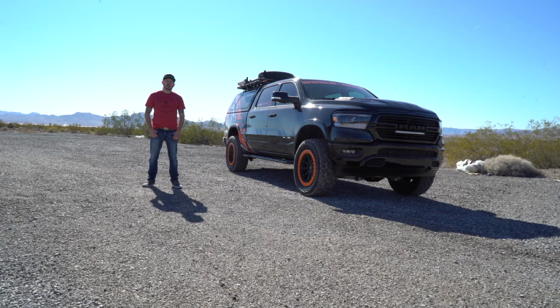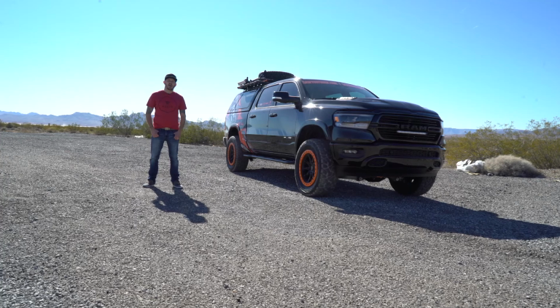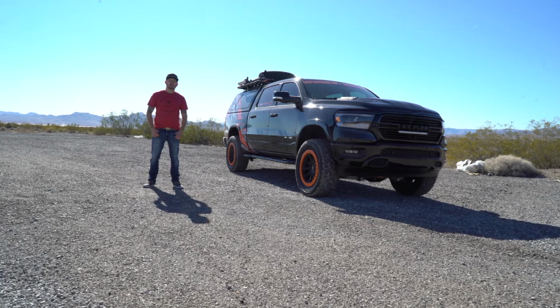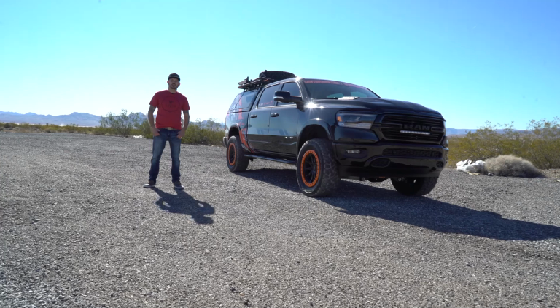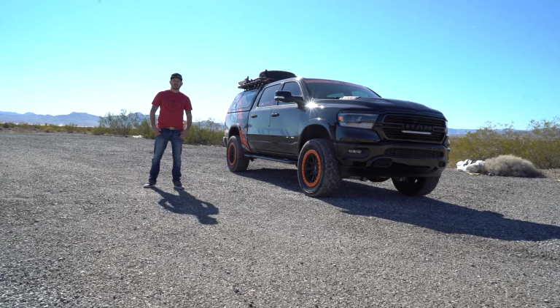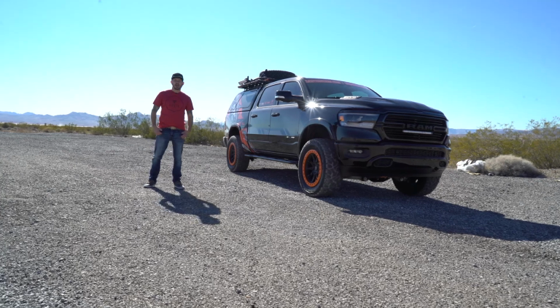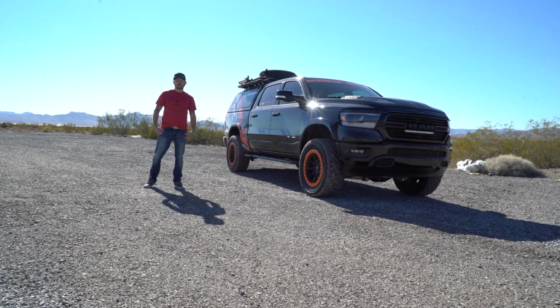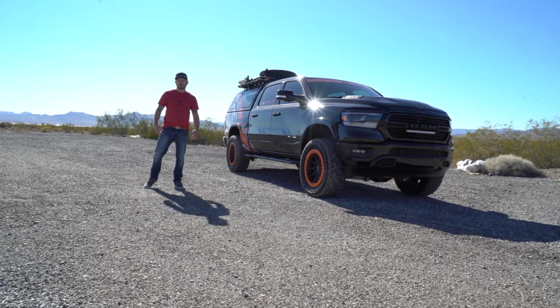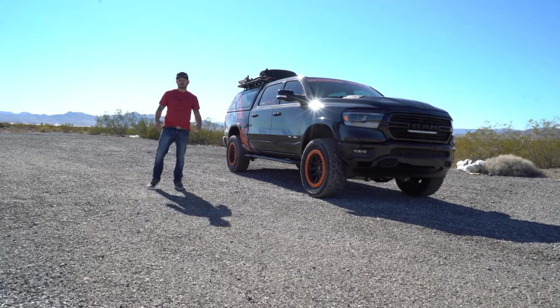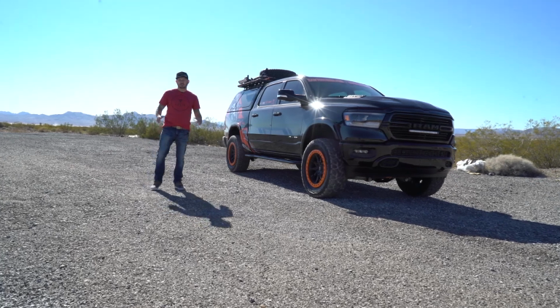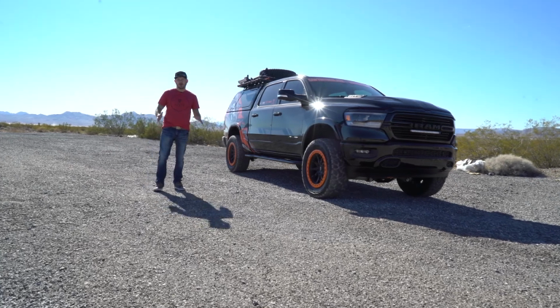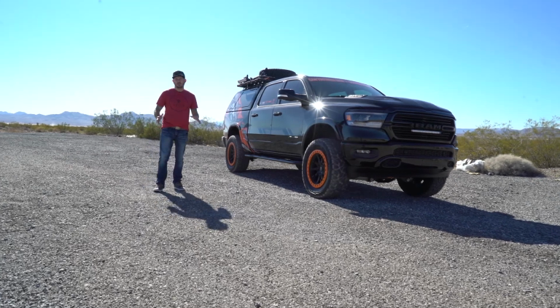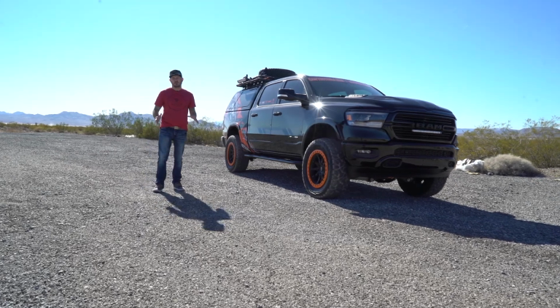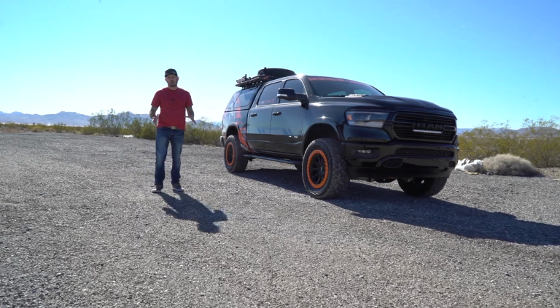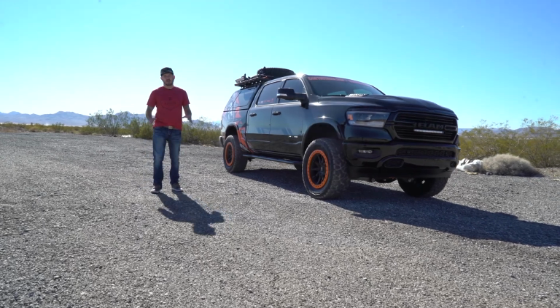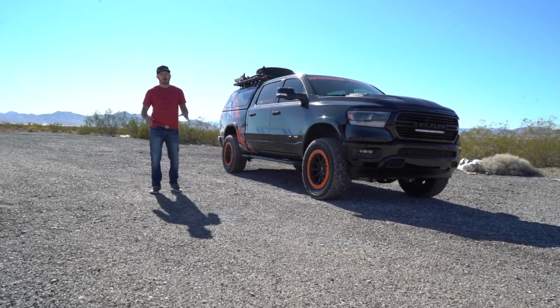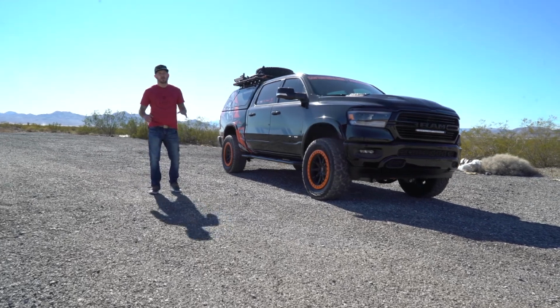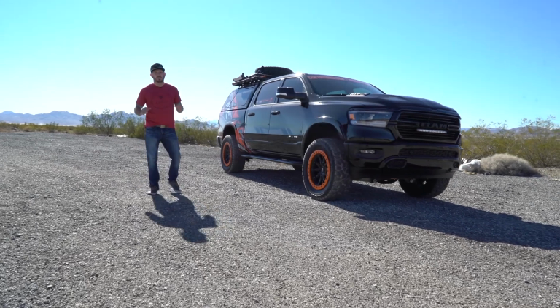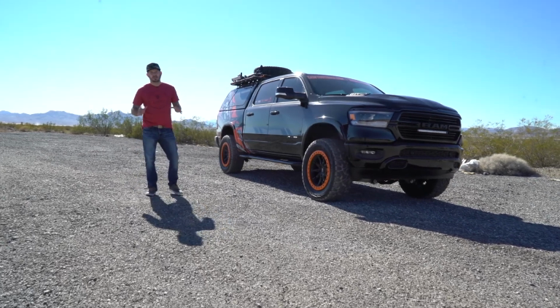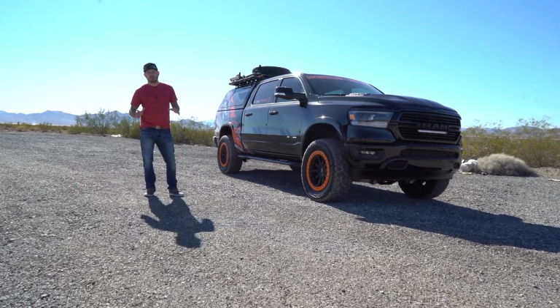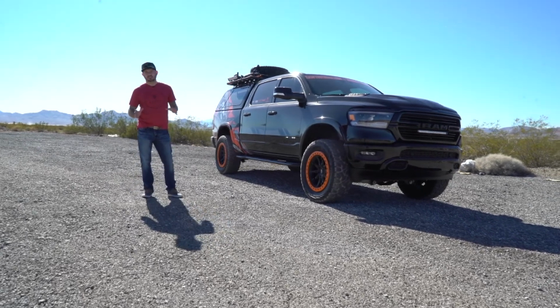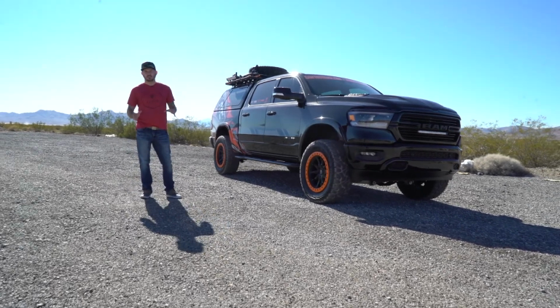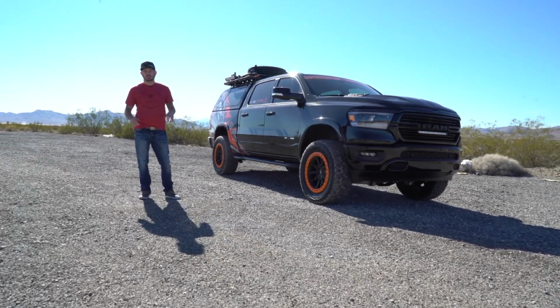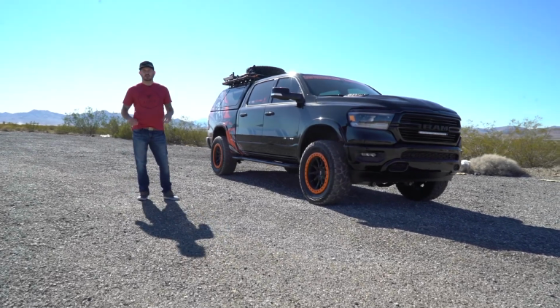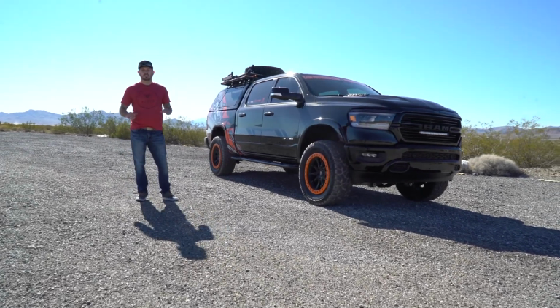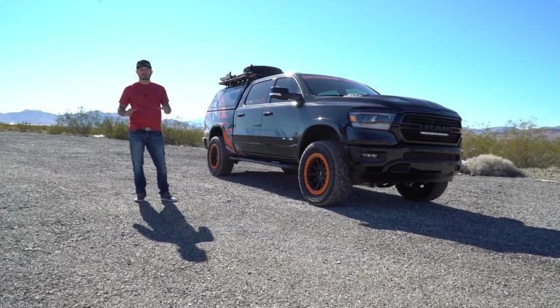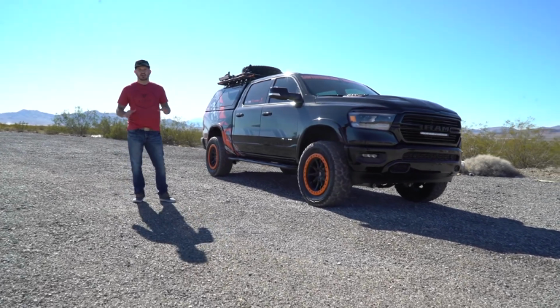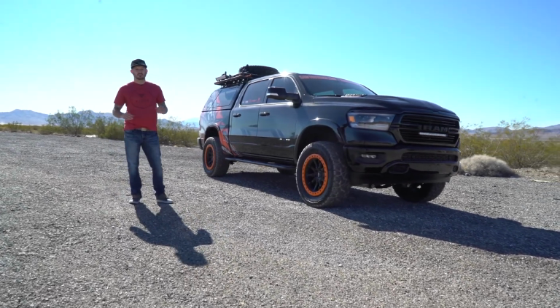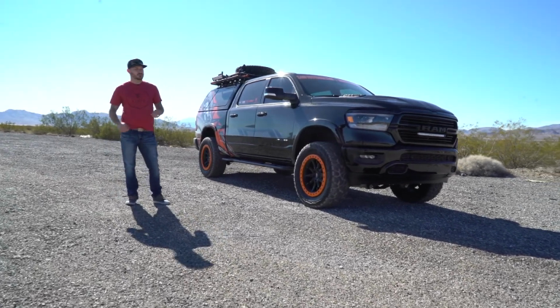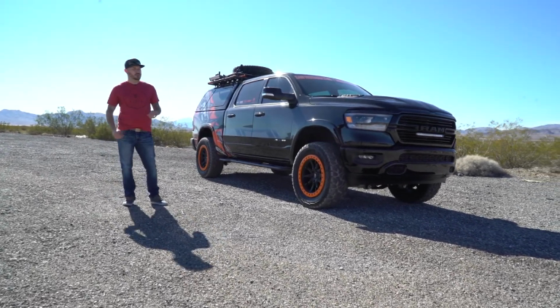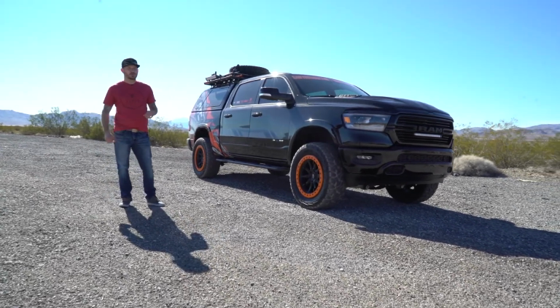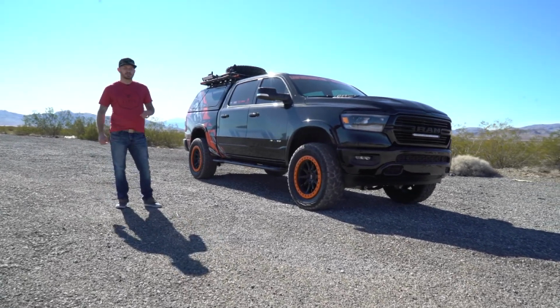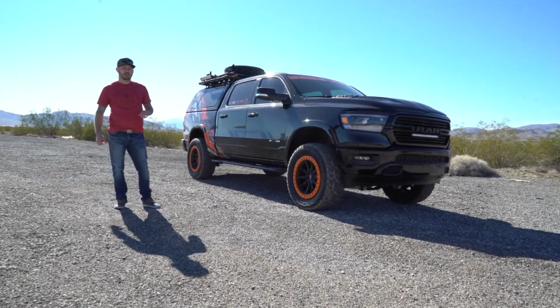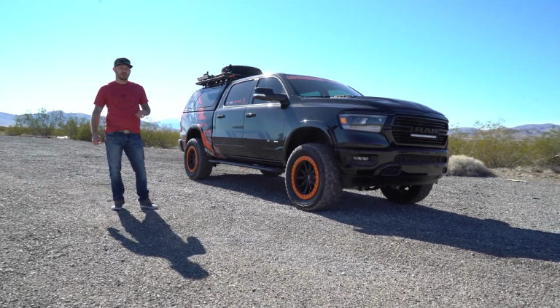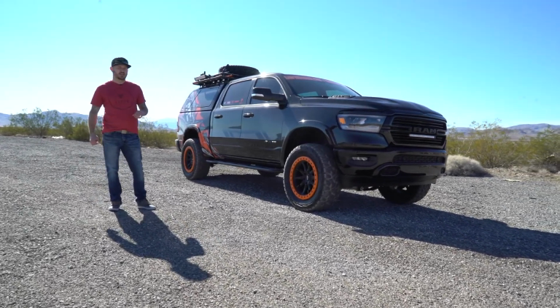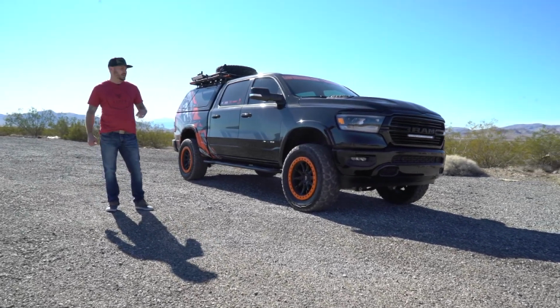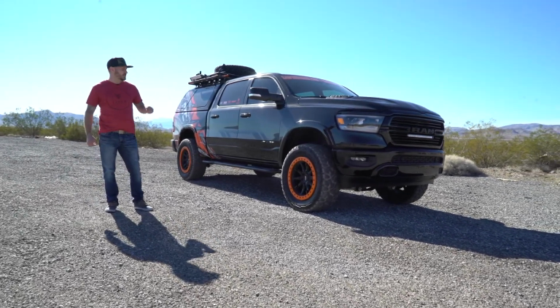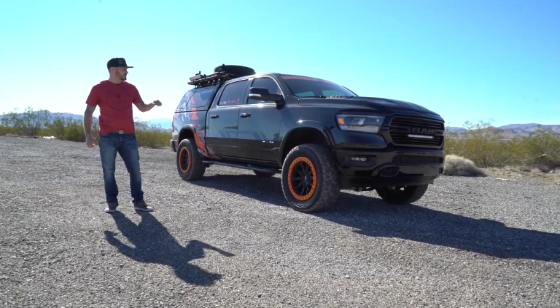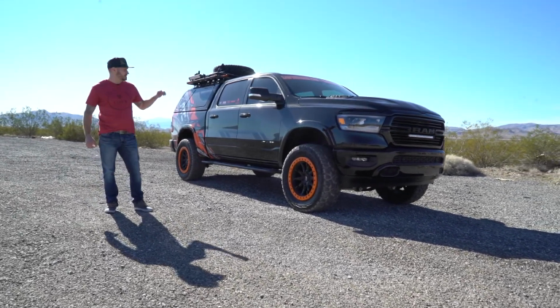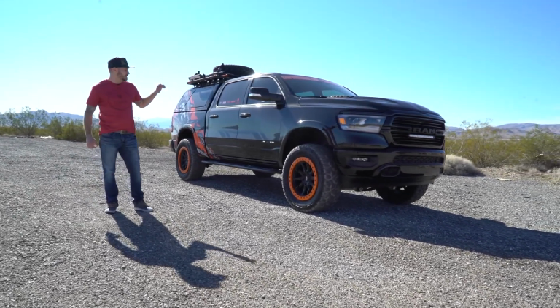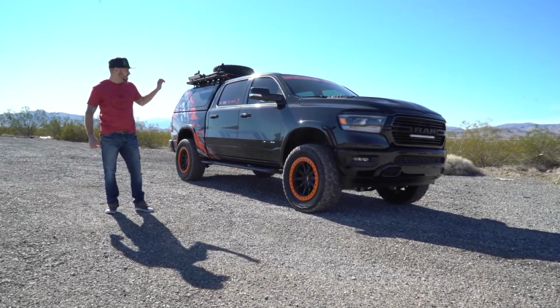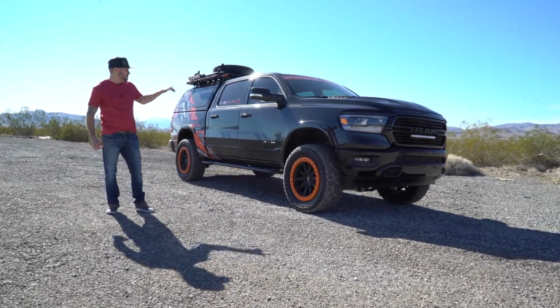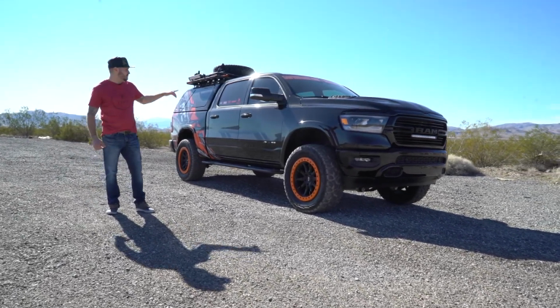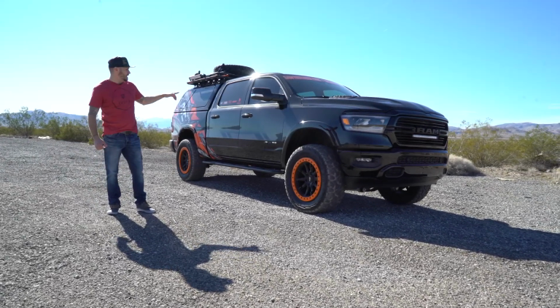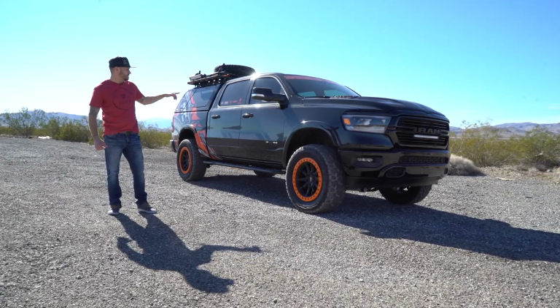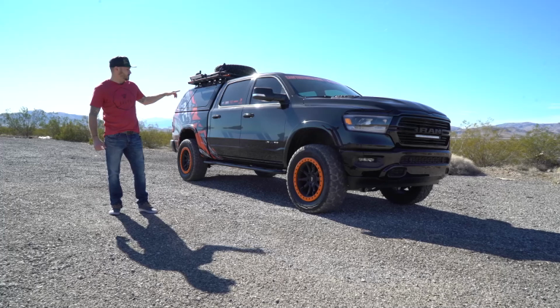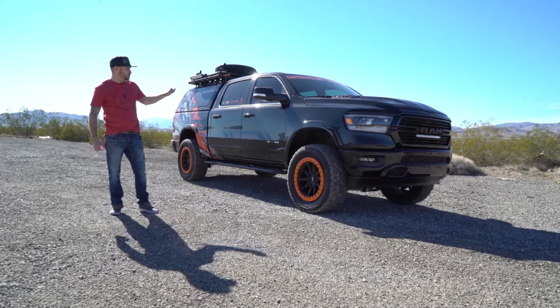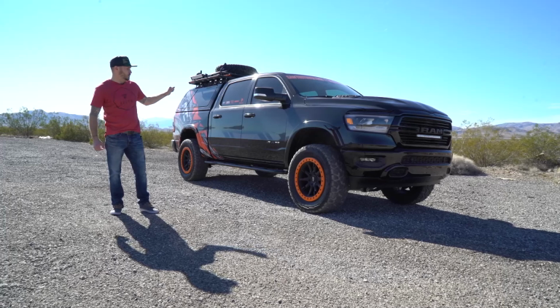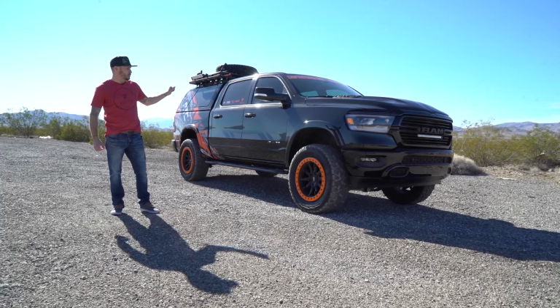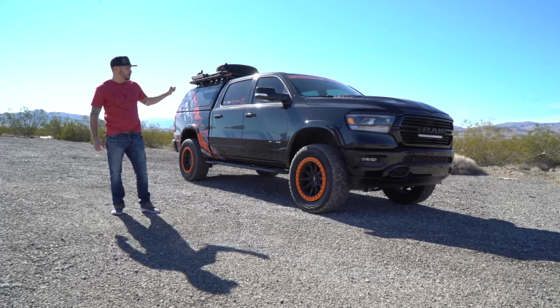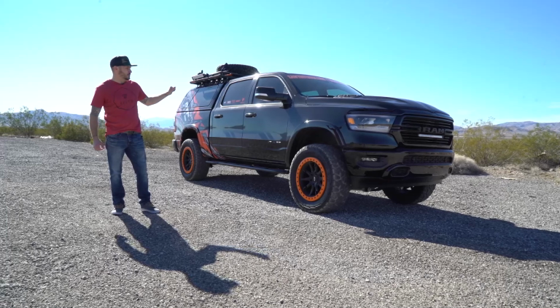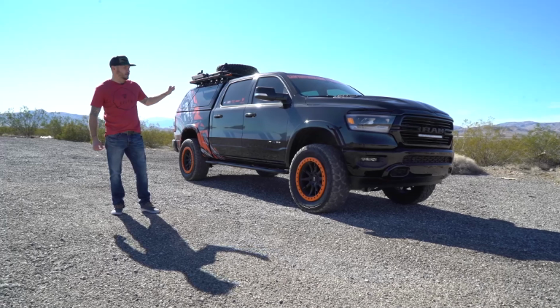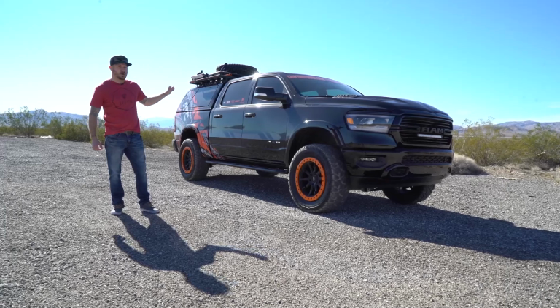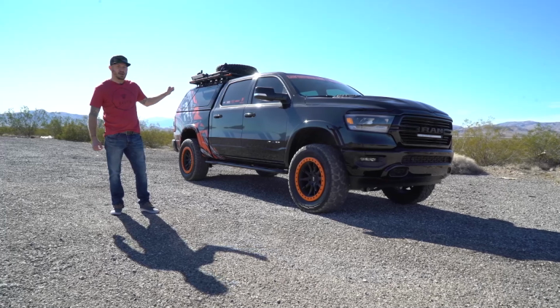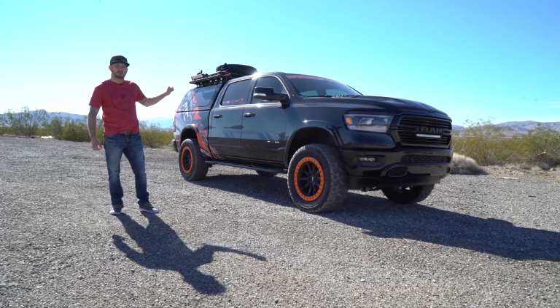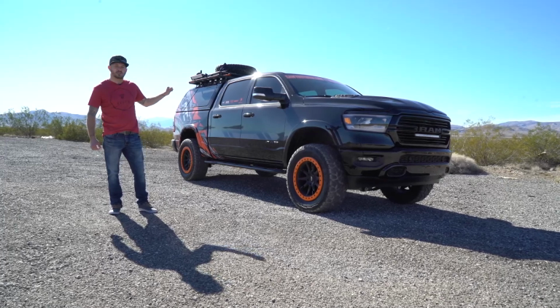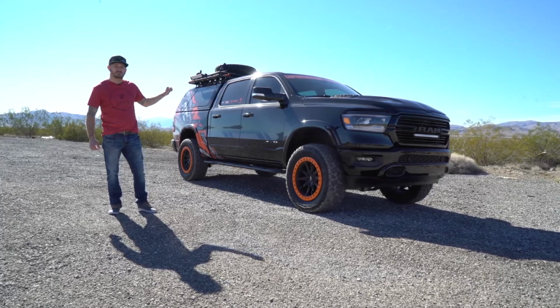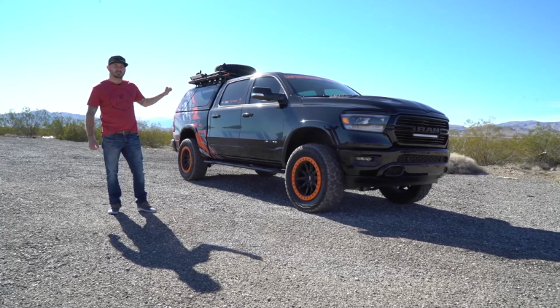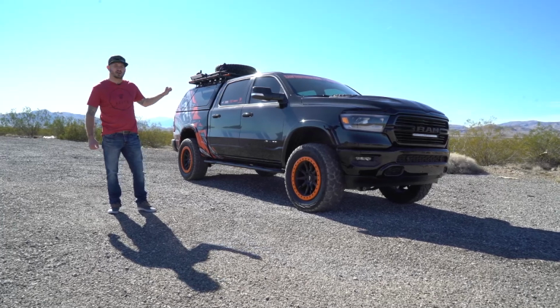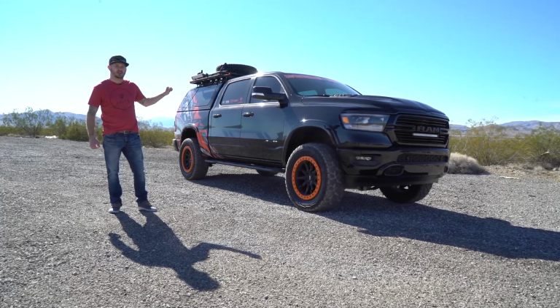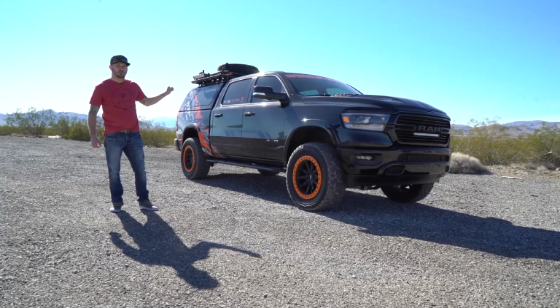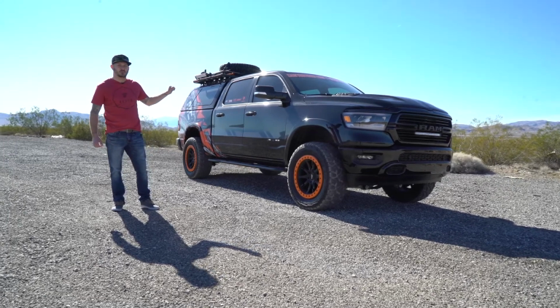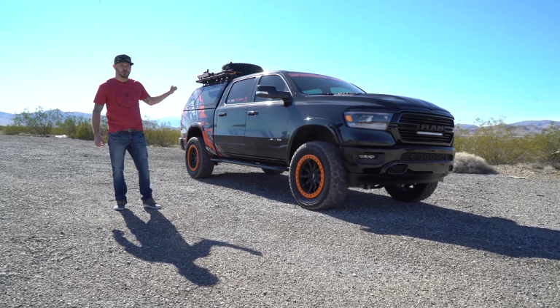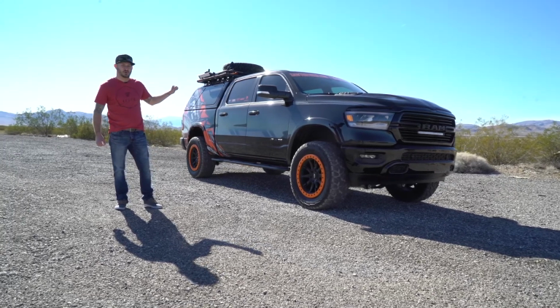How are you doing guys? My name is Rob Wright. I'm with Dennis Dillon and Sawtooth USA, and this is the 2021 Ram 1500 we built.